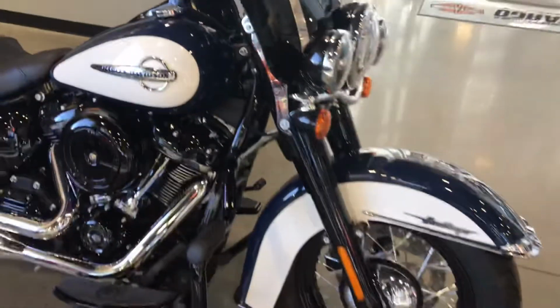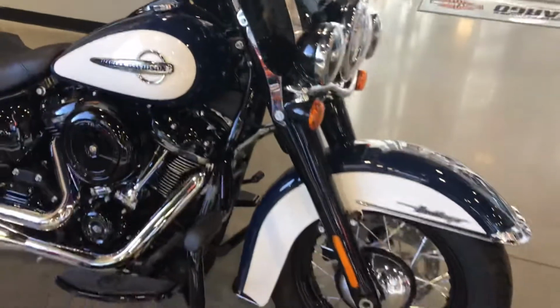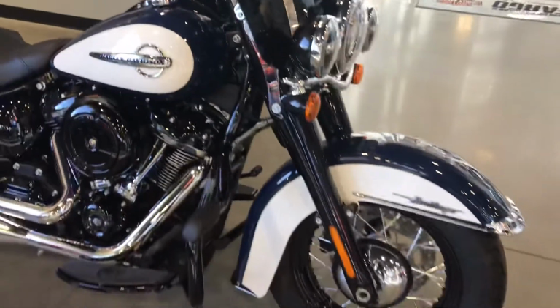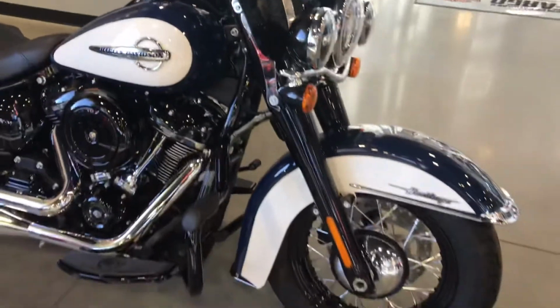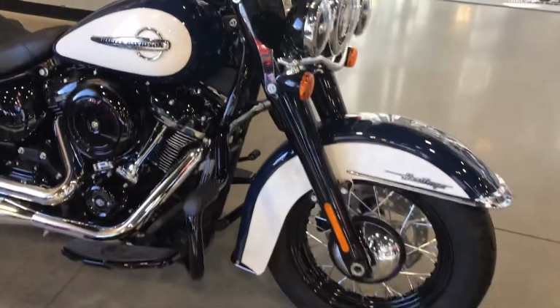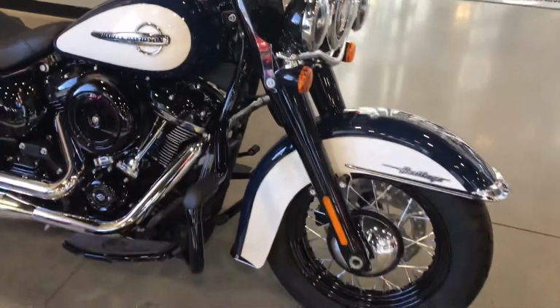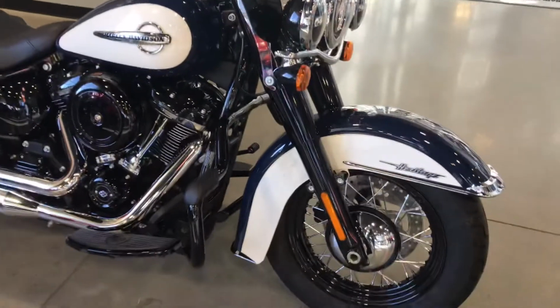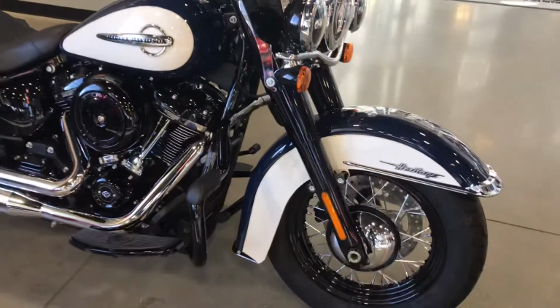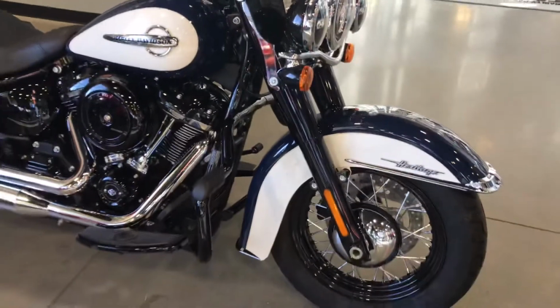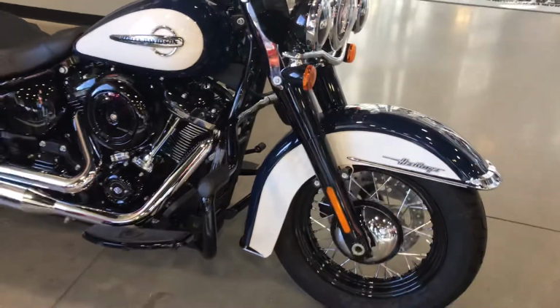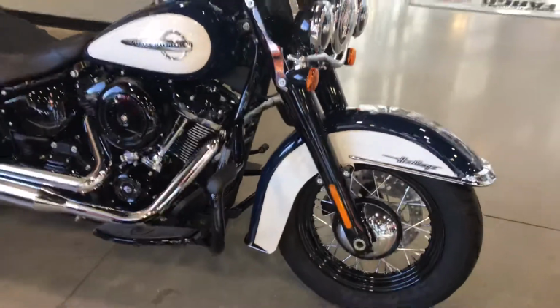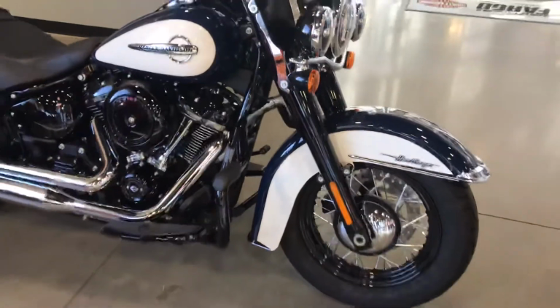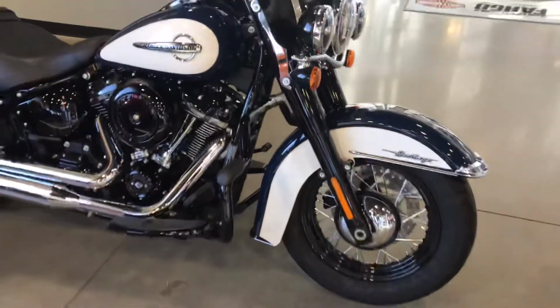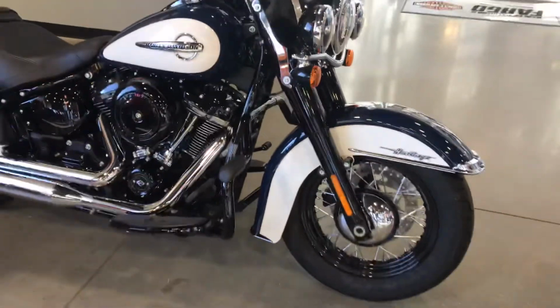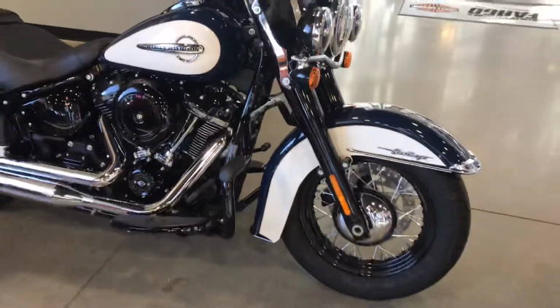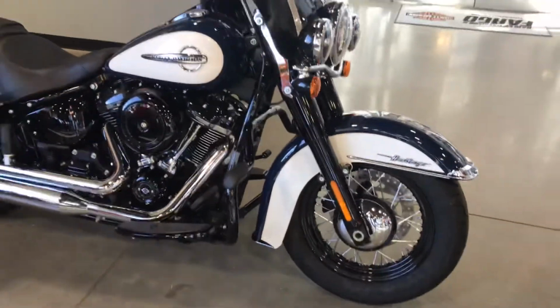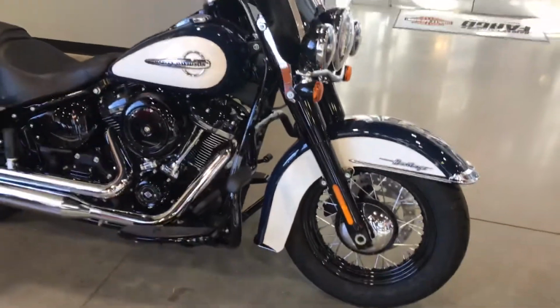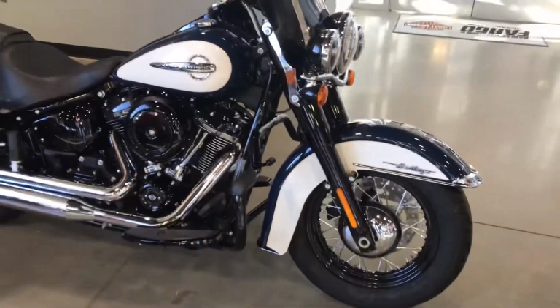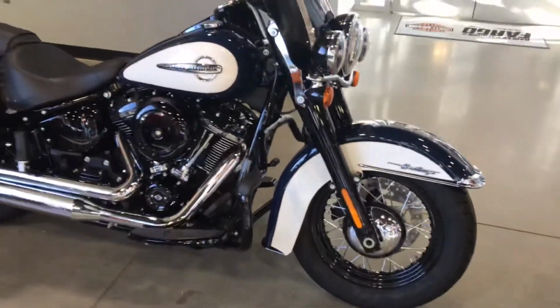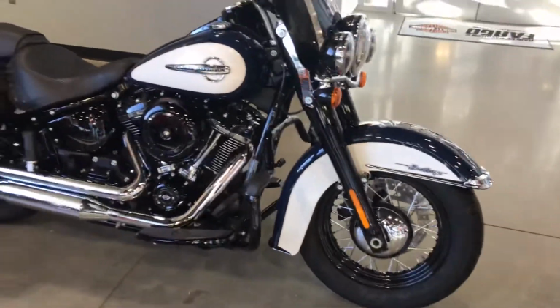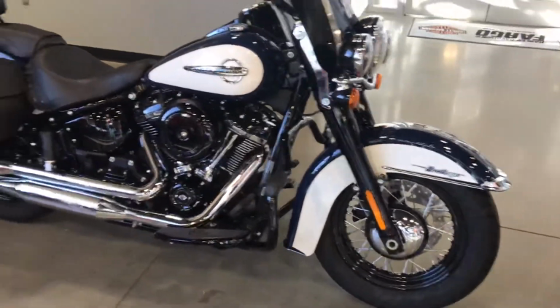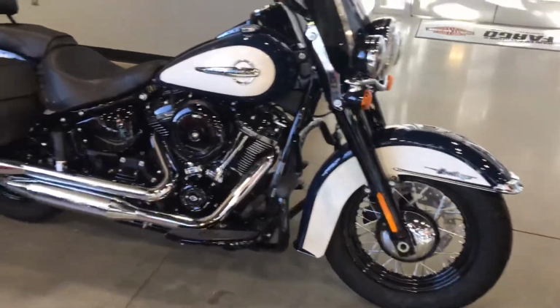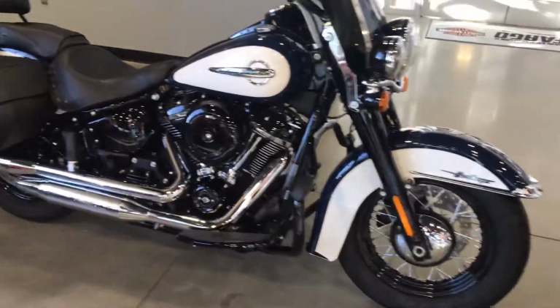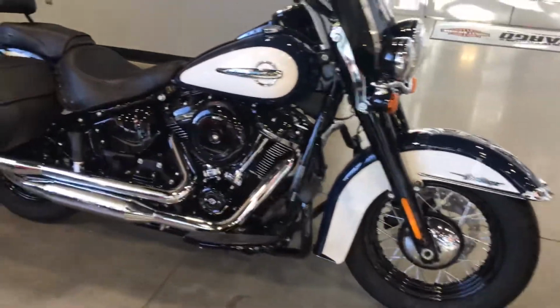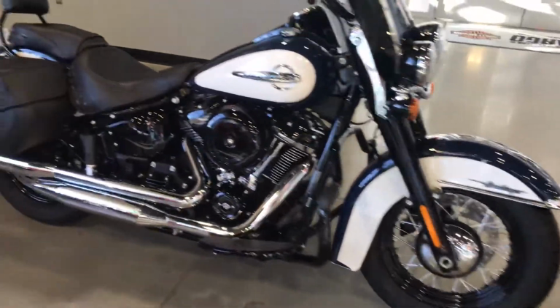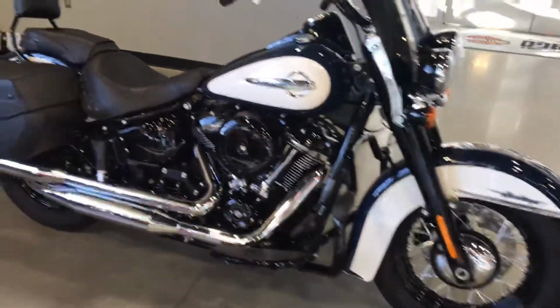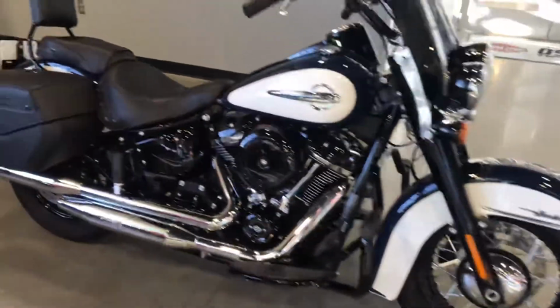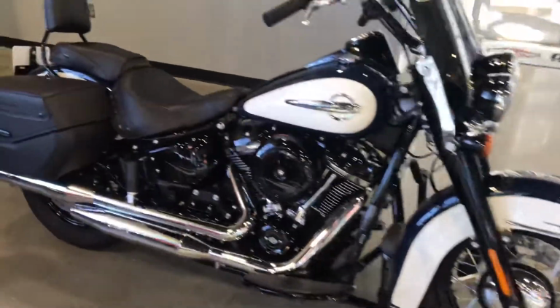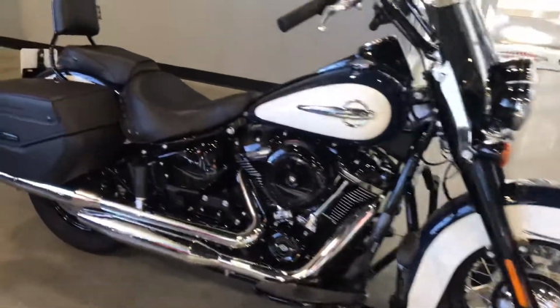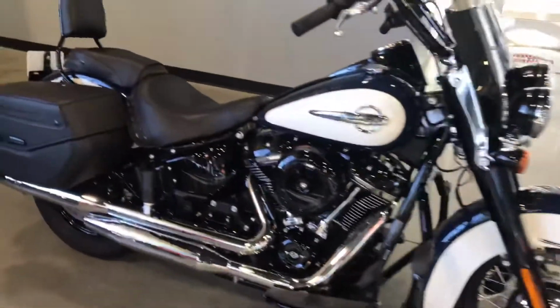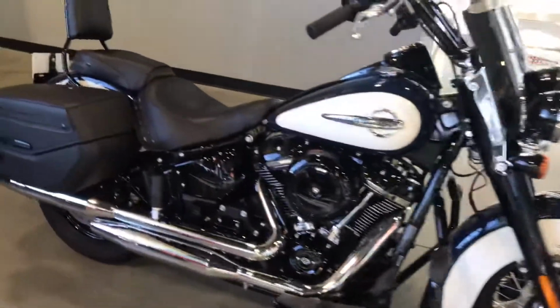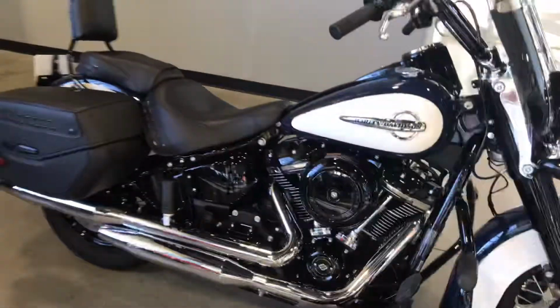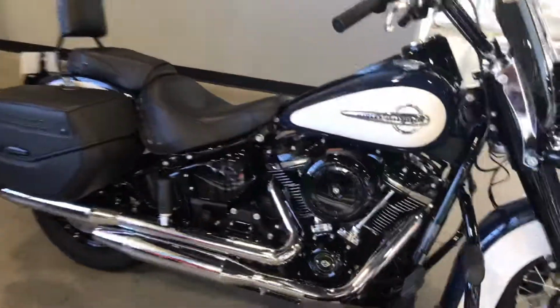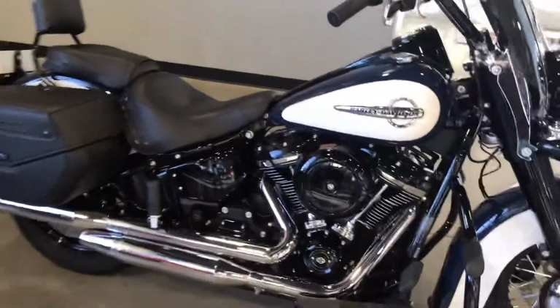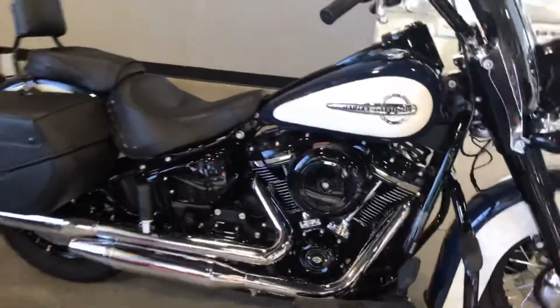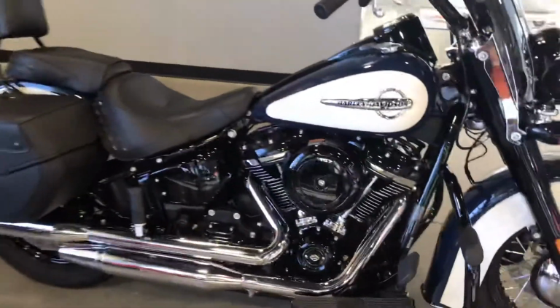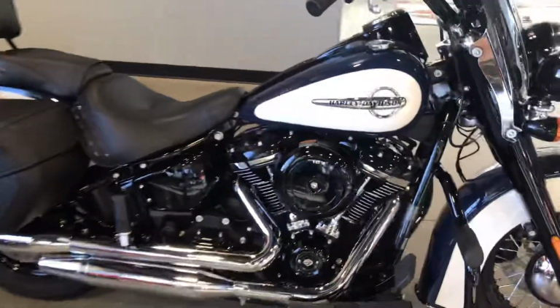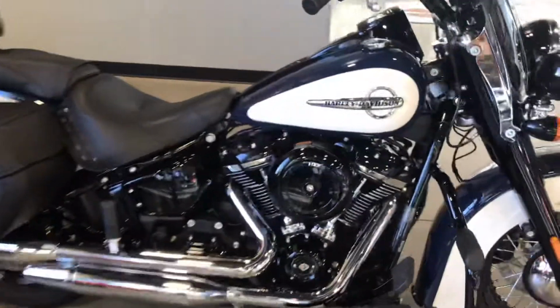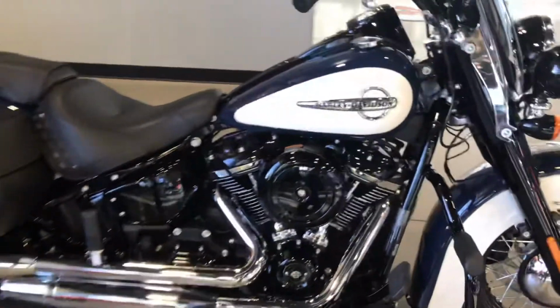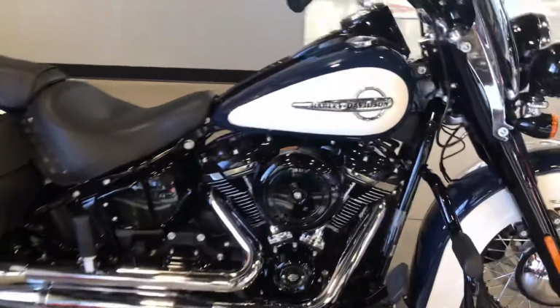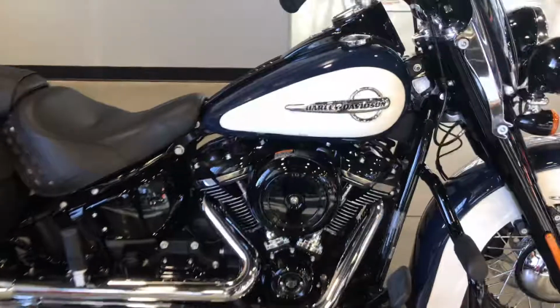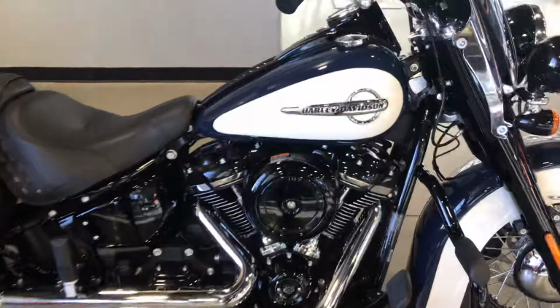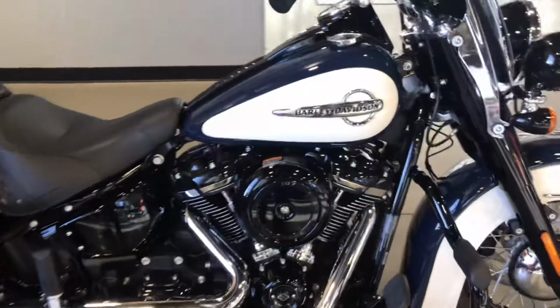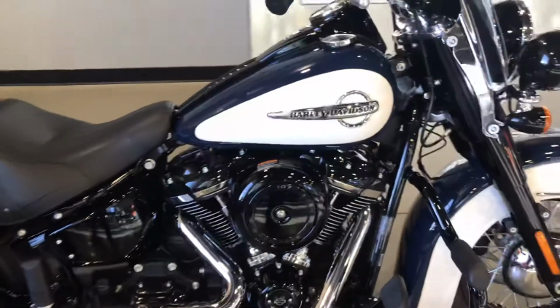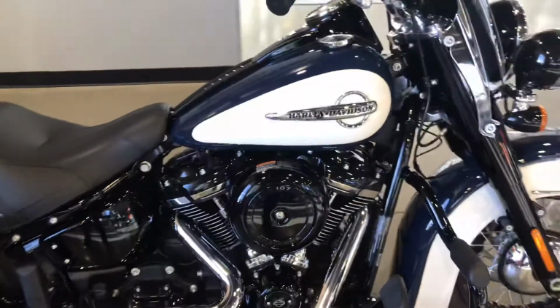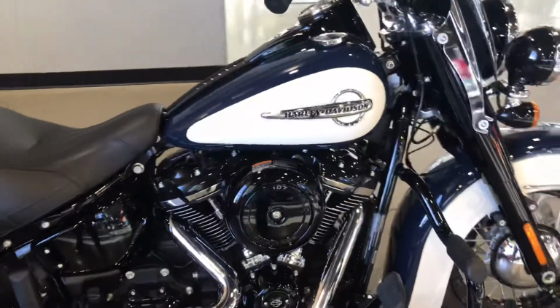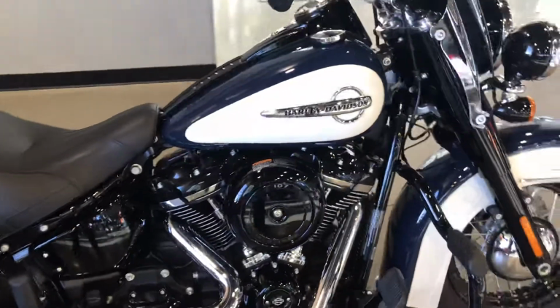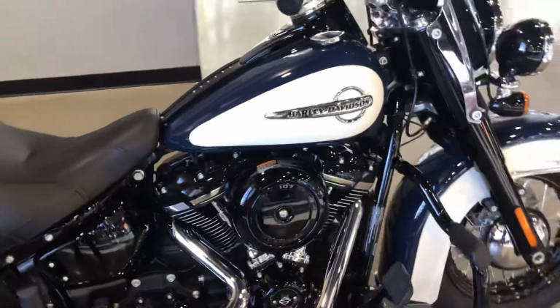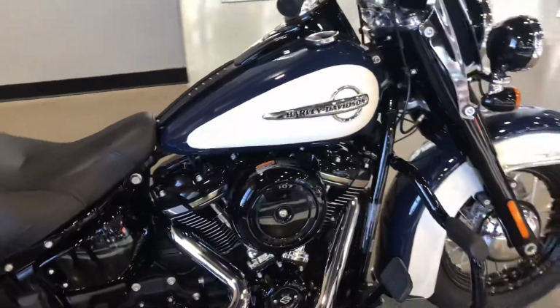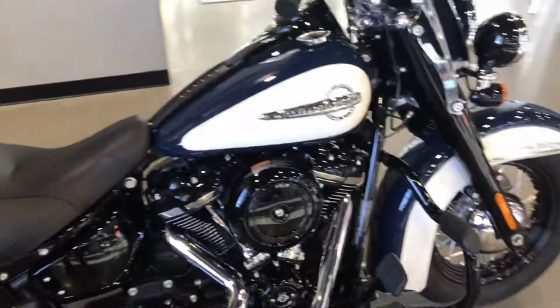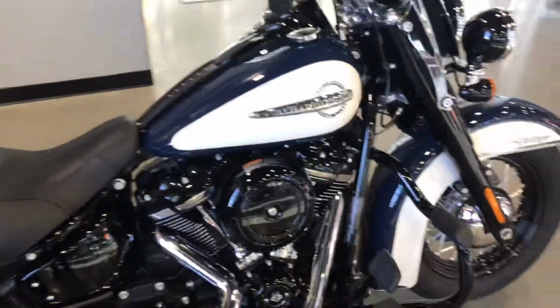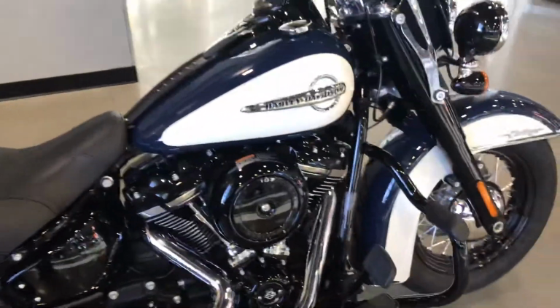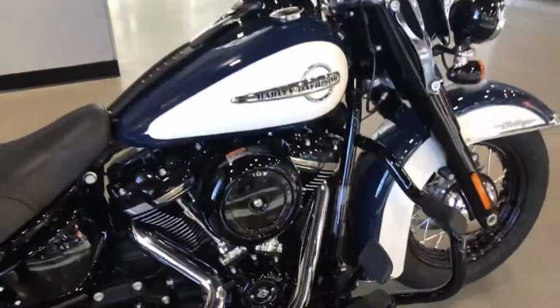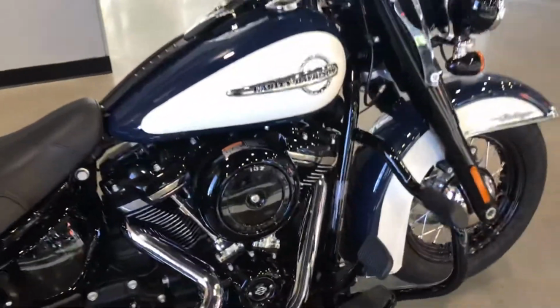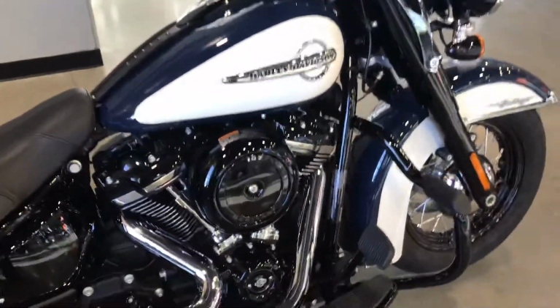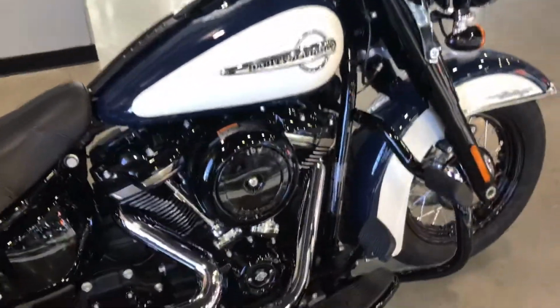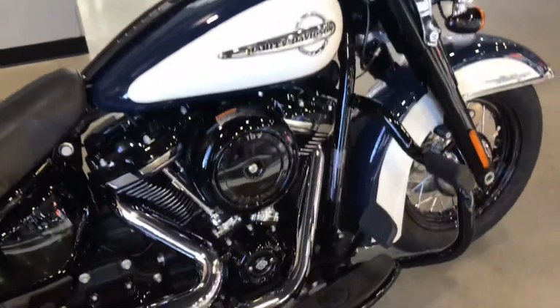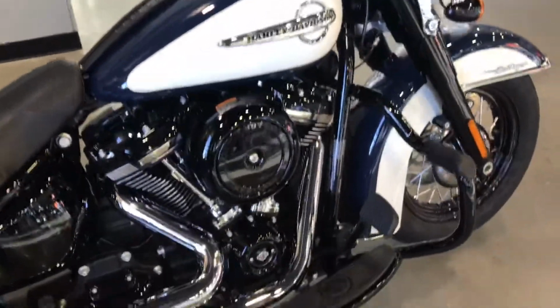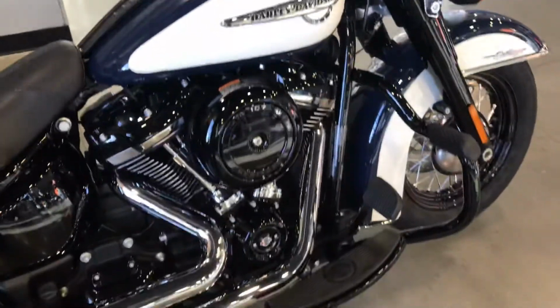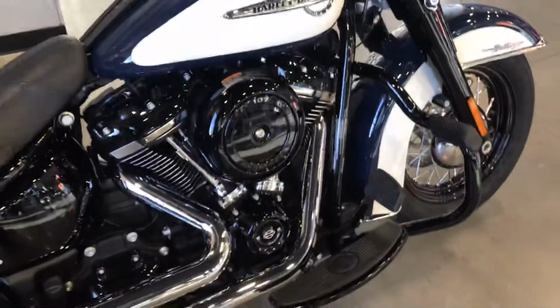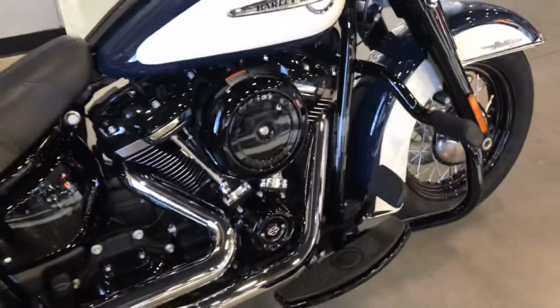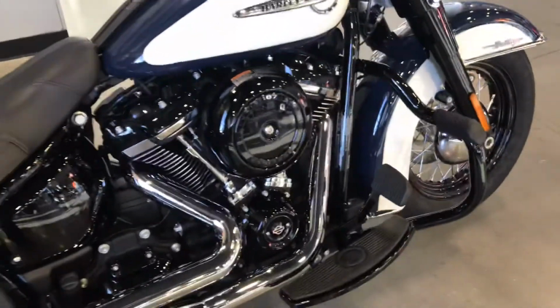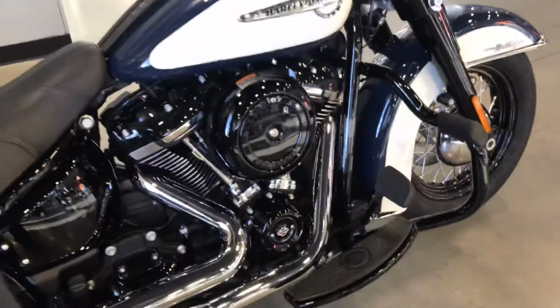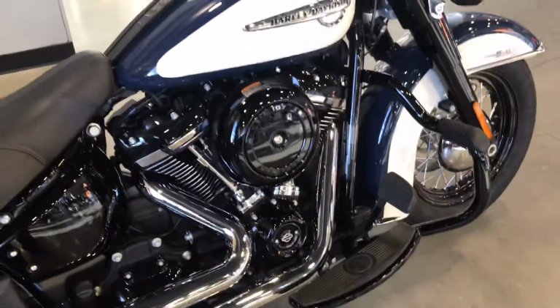Really cool two-tone paint scheme on this bike. Along with this, we've got the black mustache engine guard that's been added.